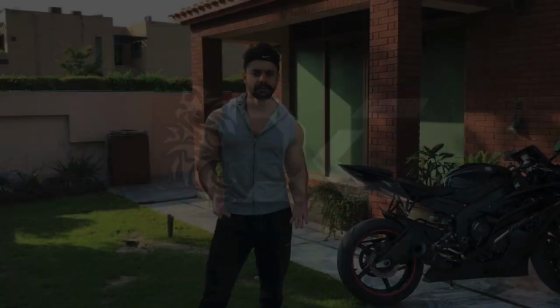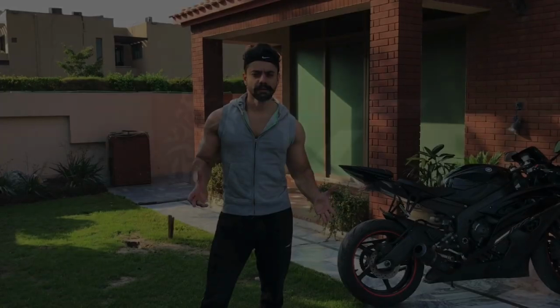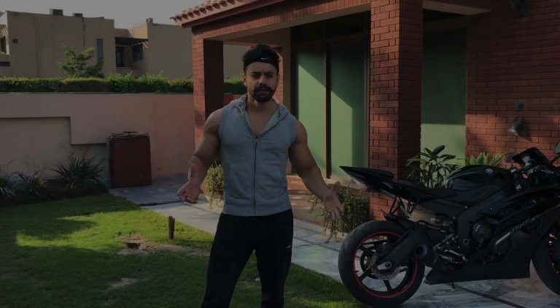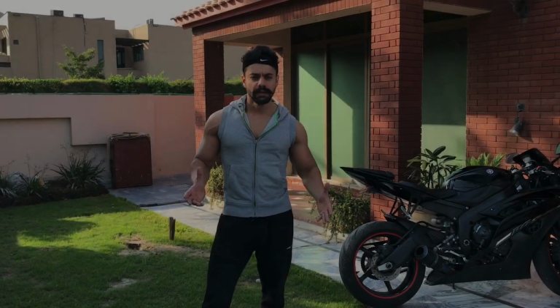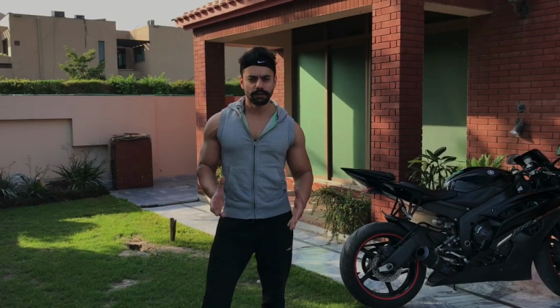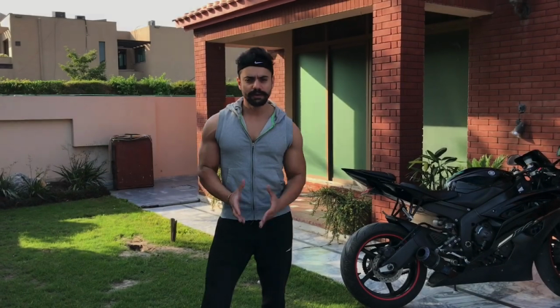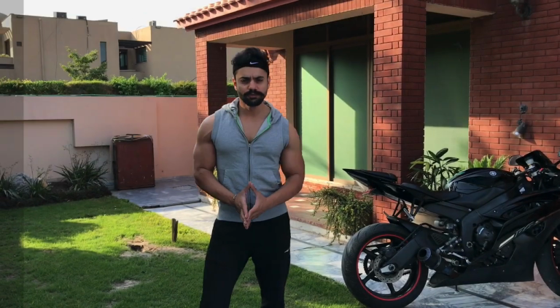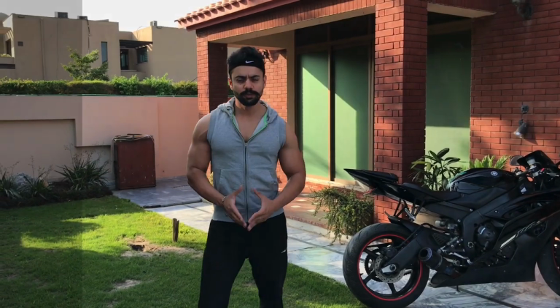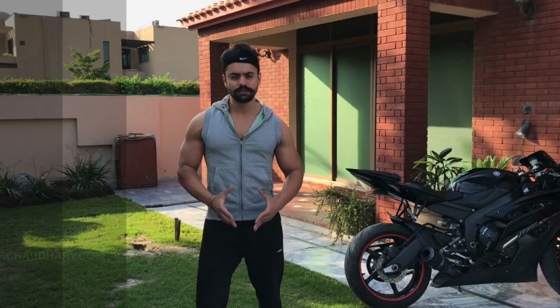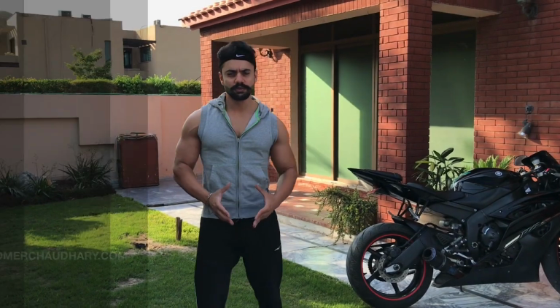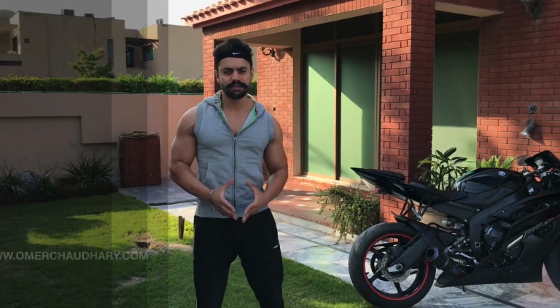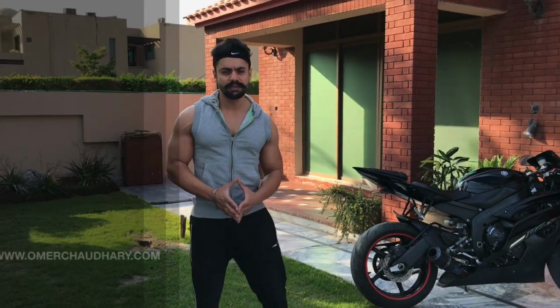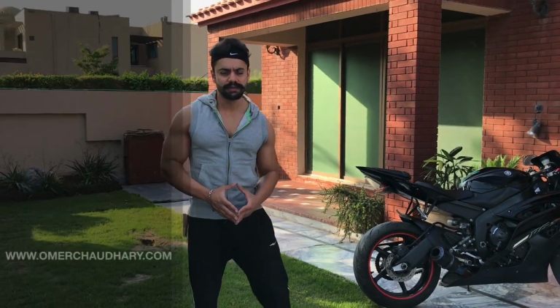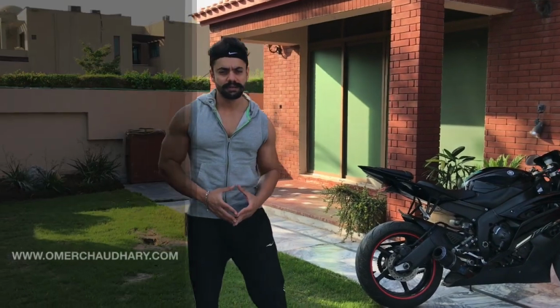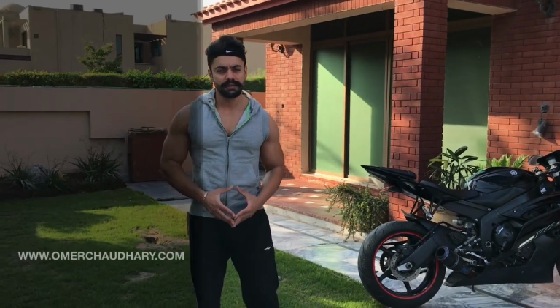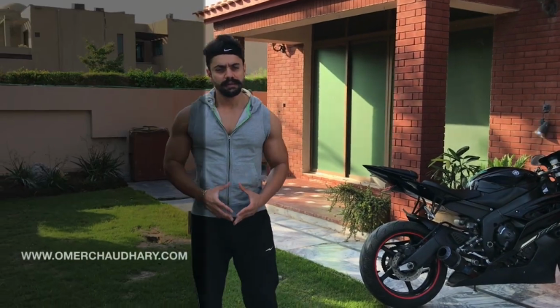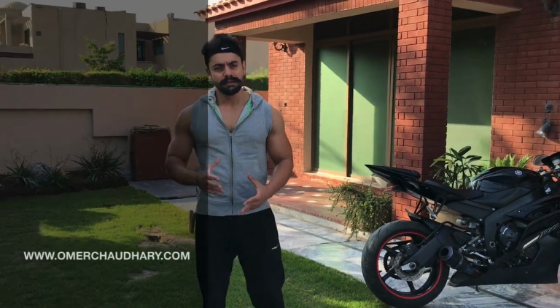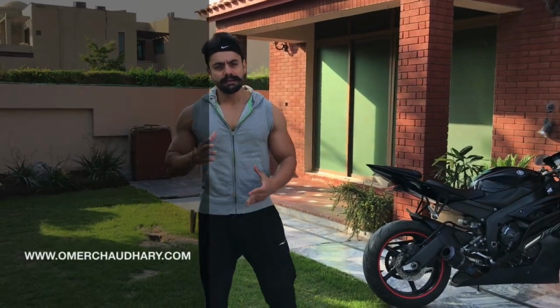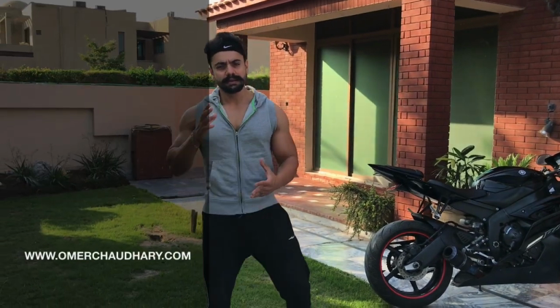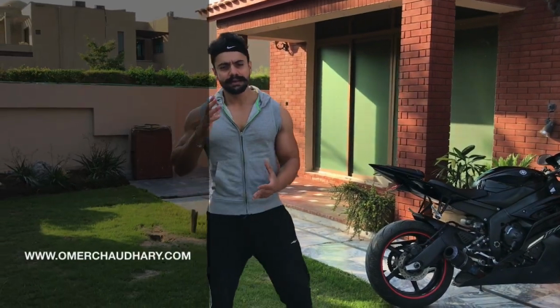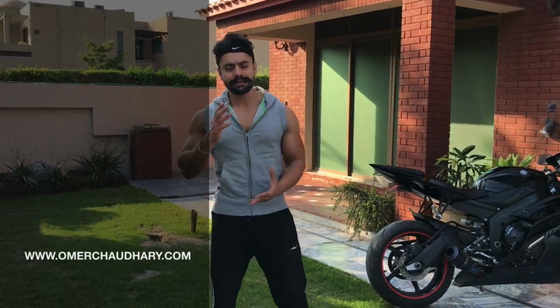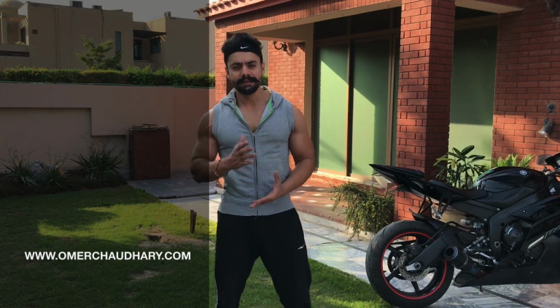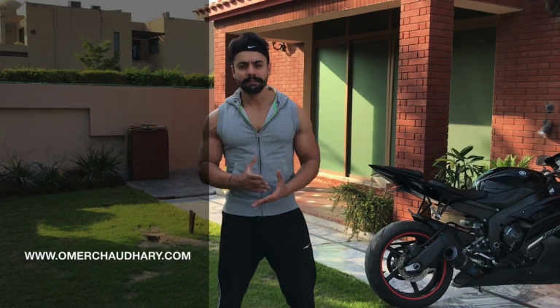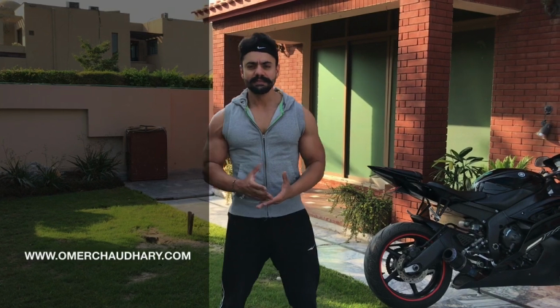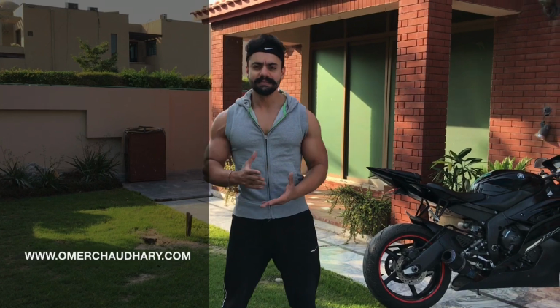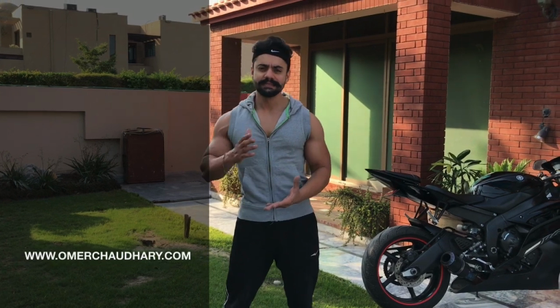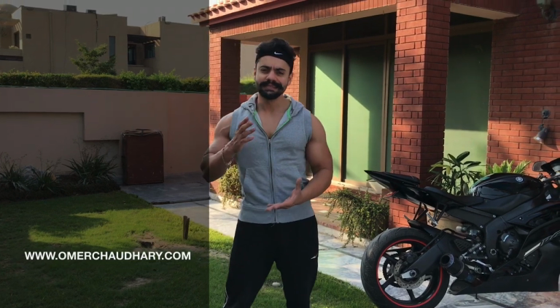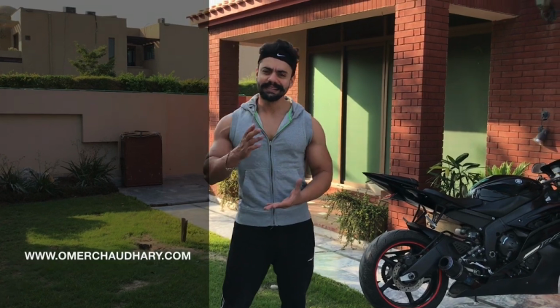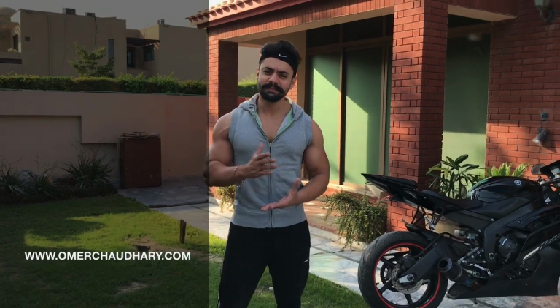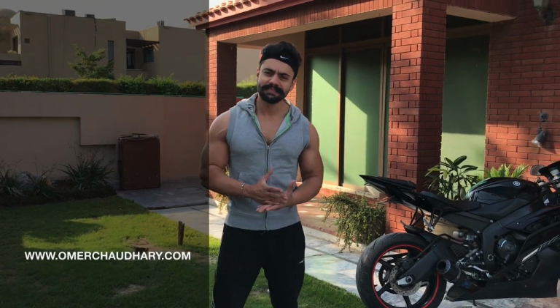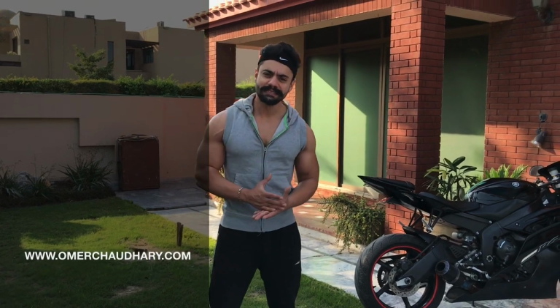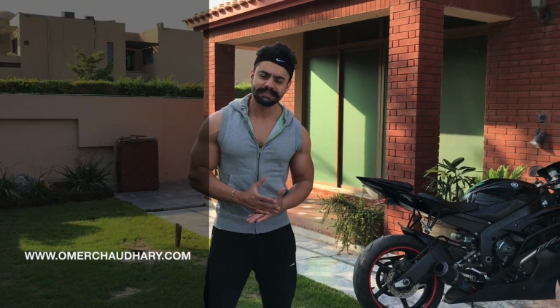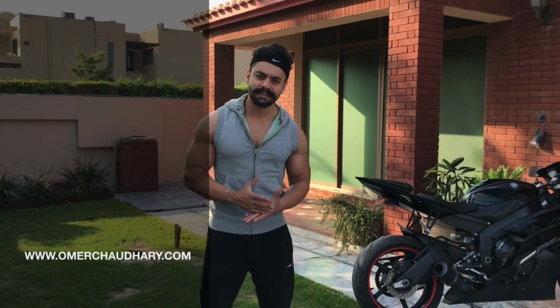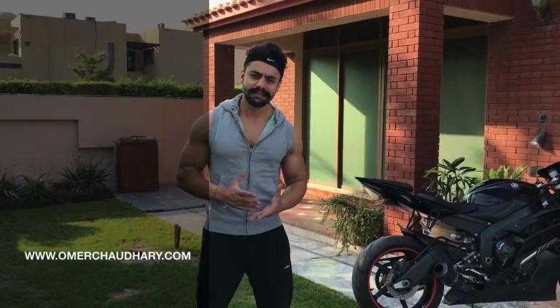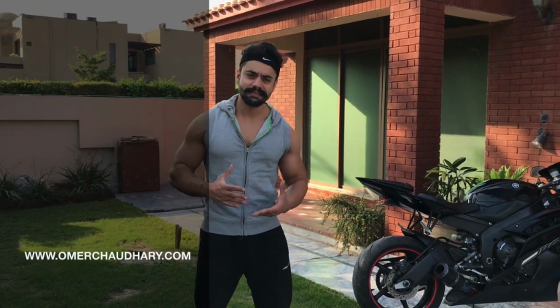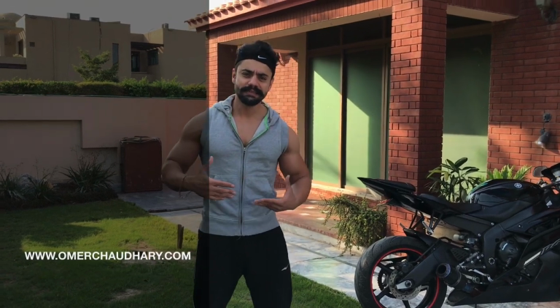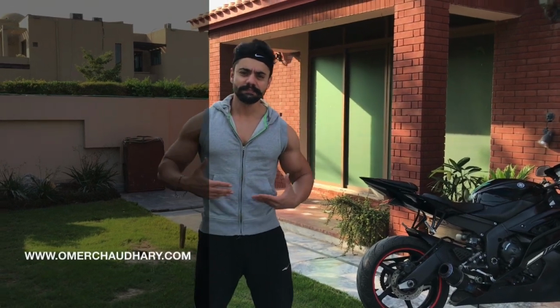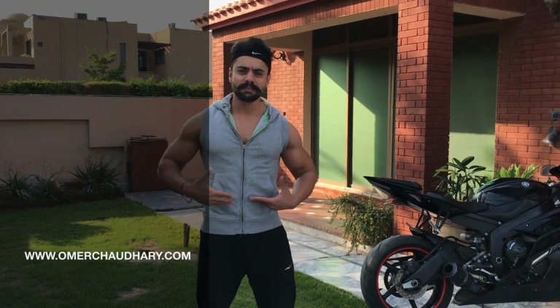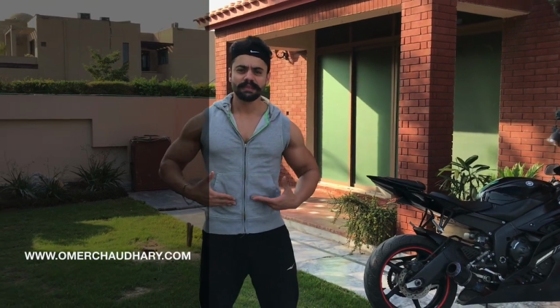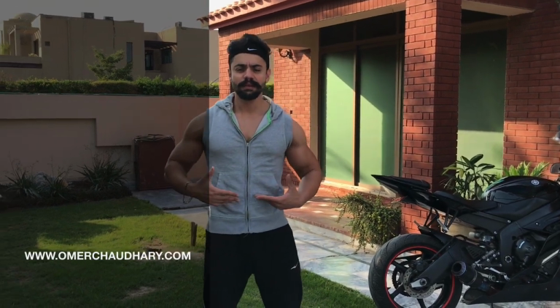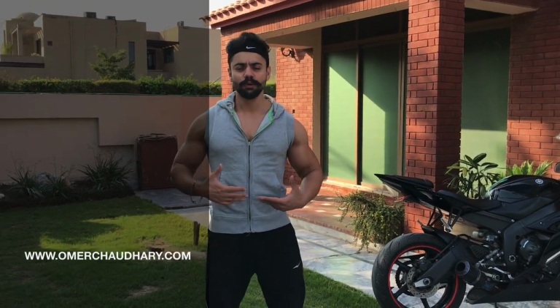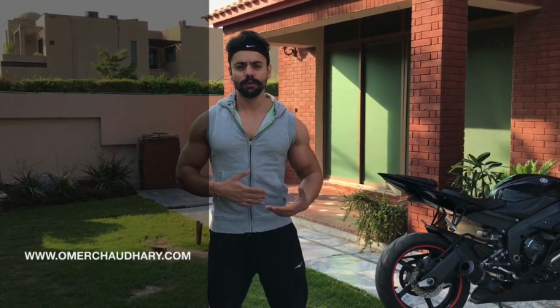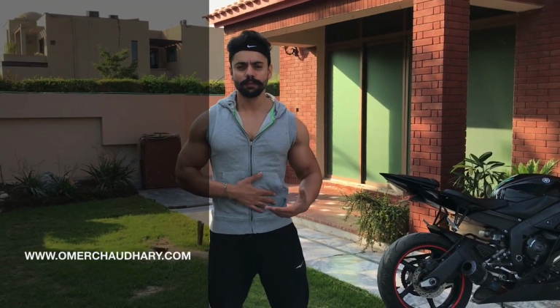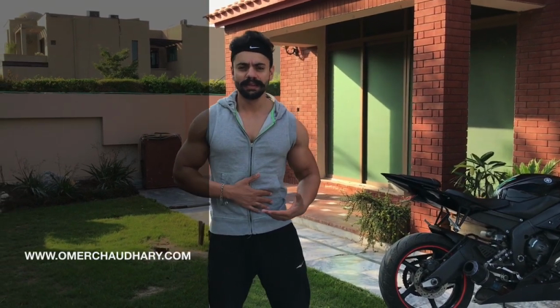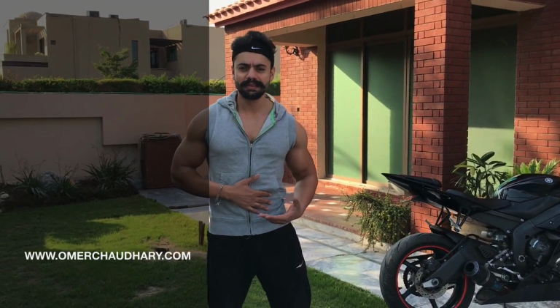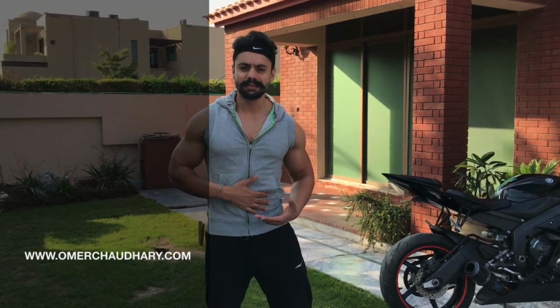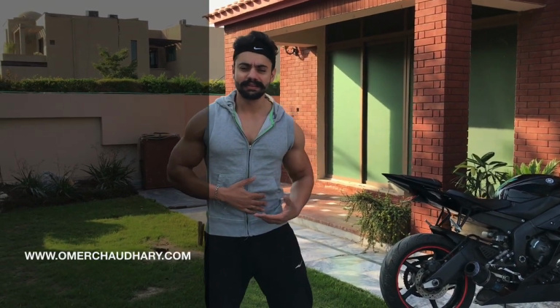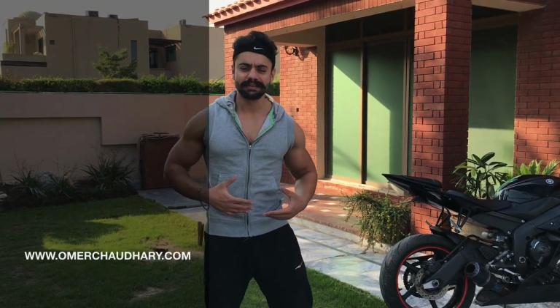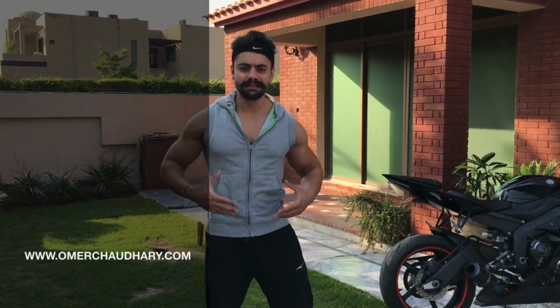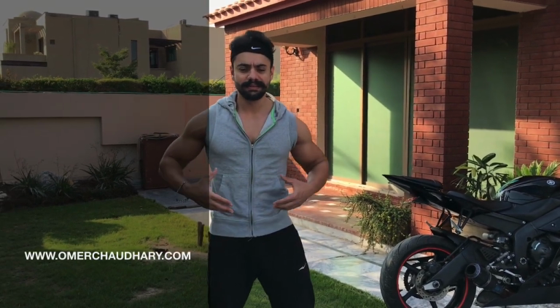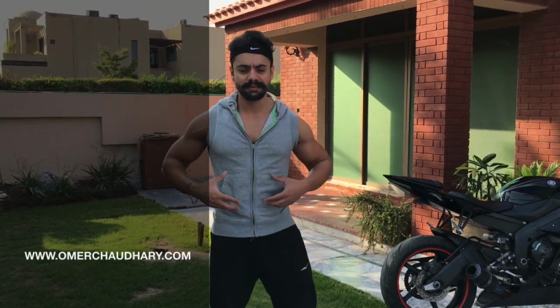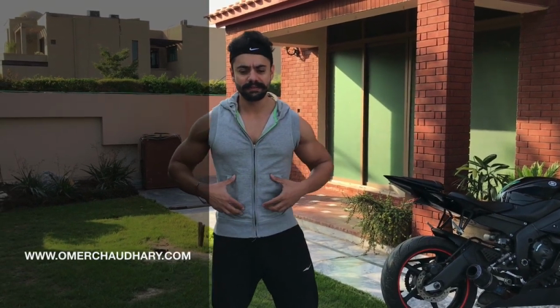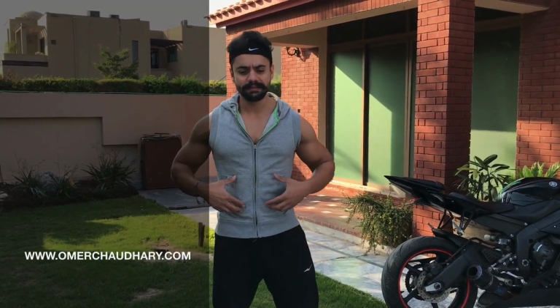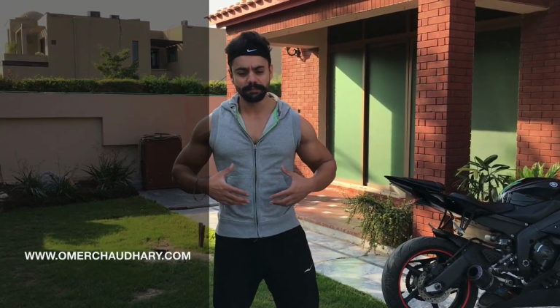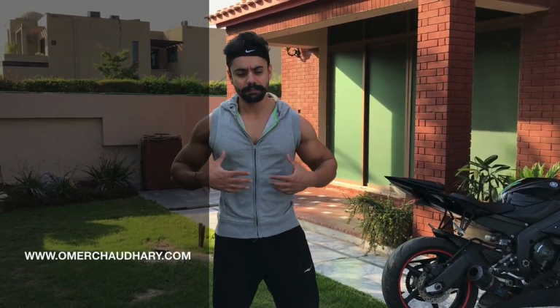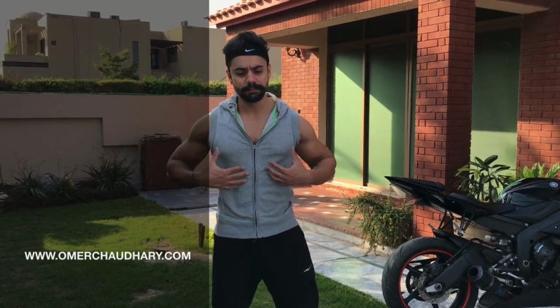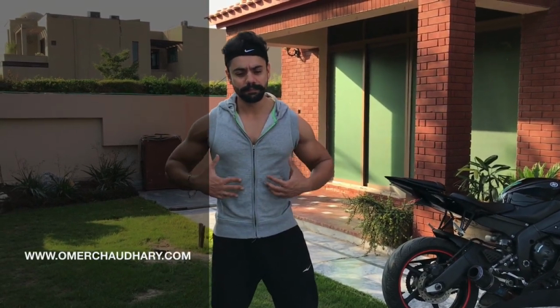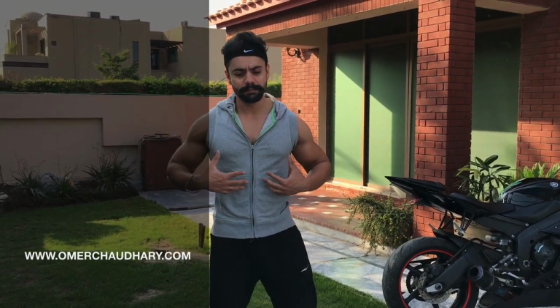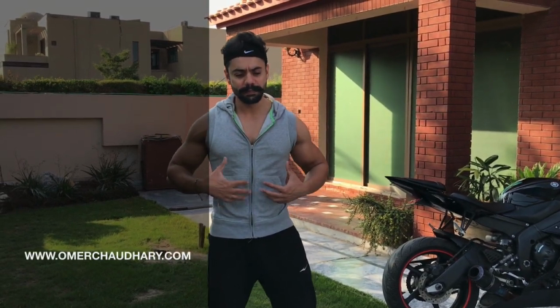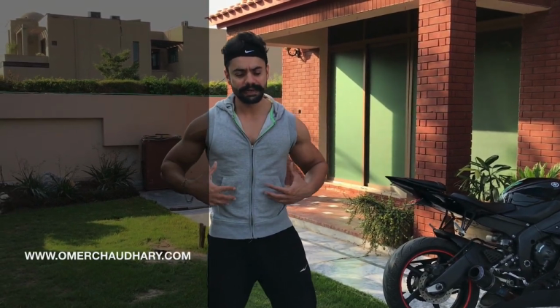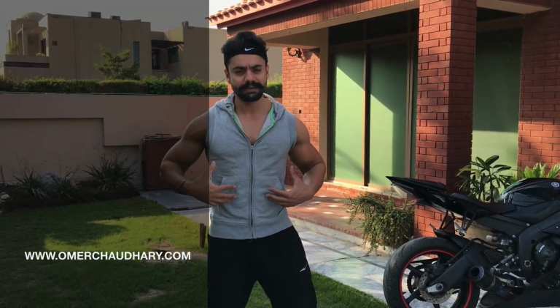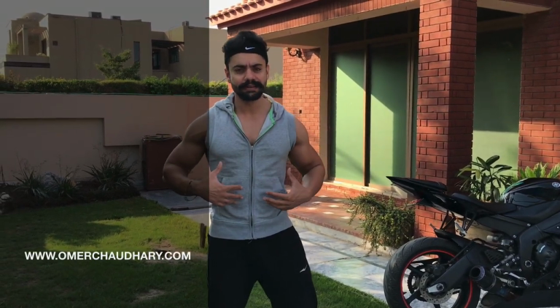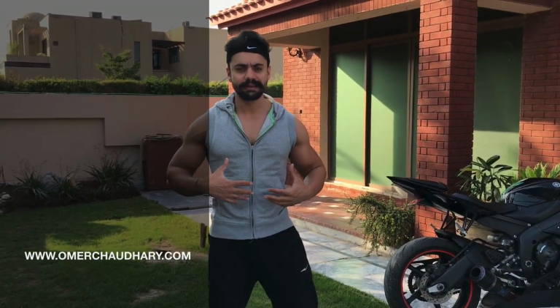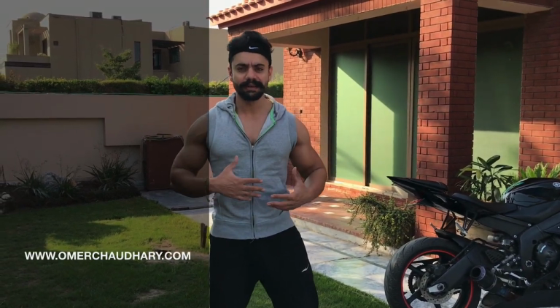Hello guys, Umar Chaudhary here. 8 day messages, lower belly cut. The fat is not enough.